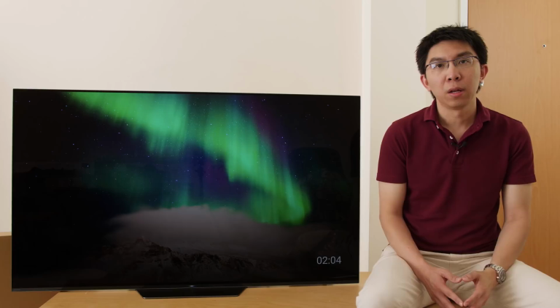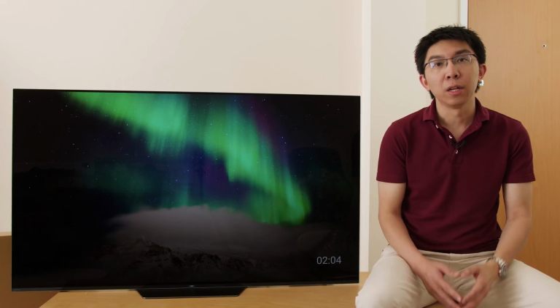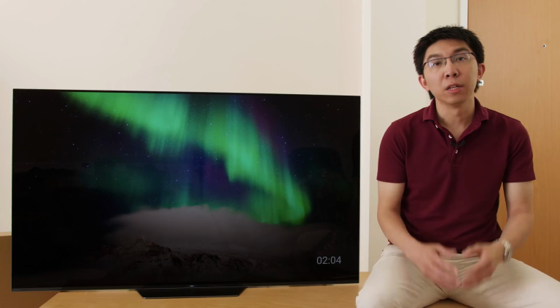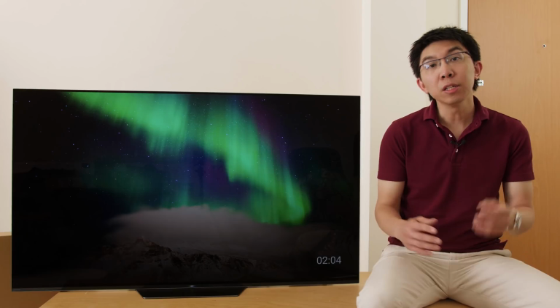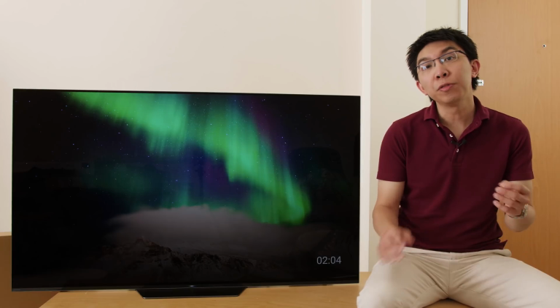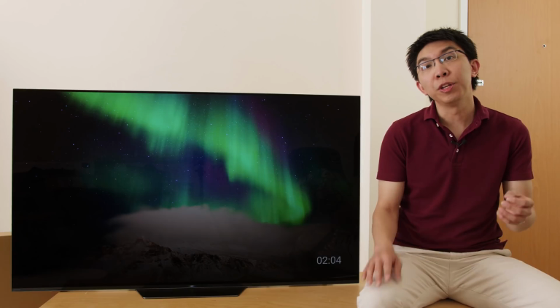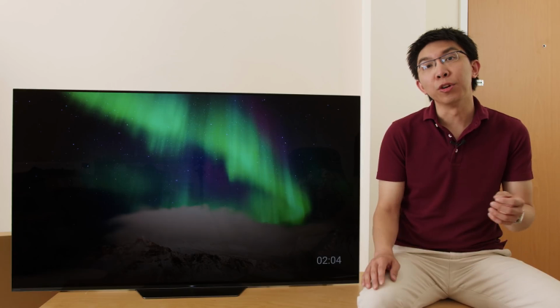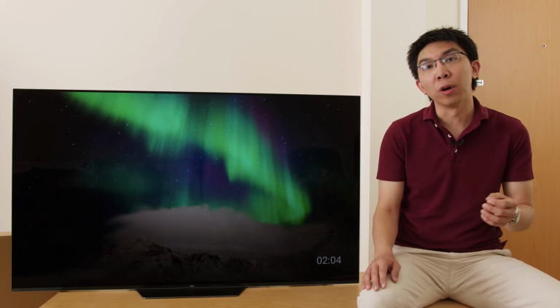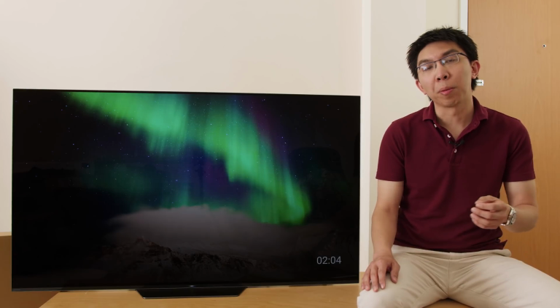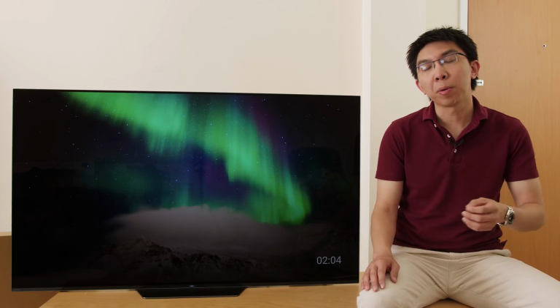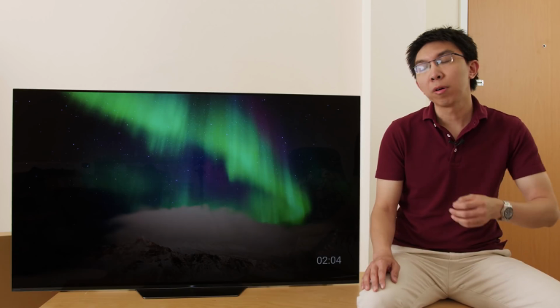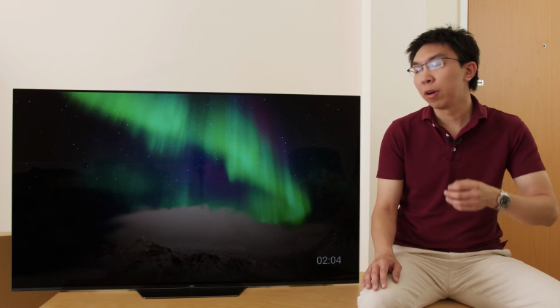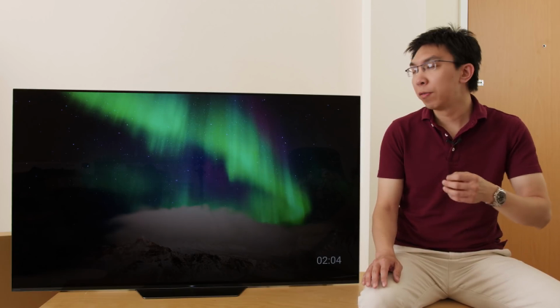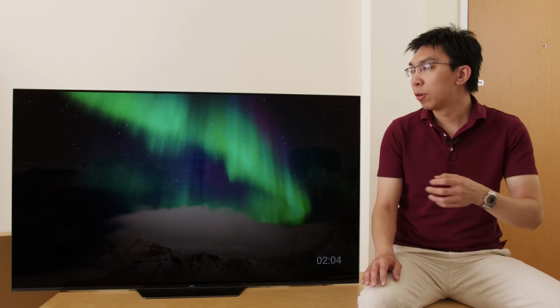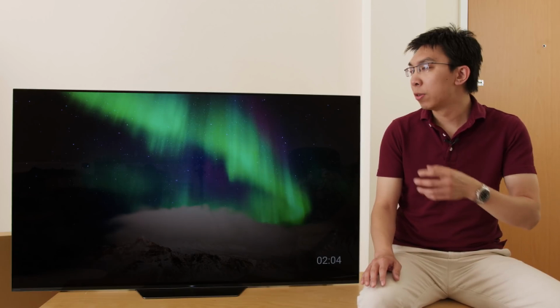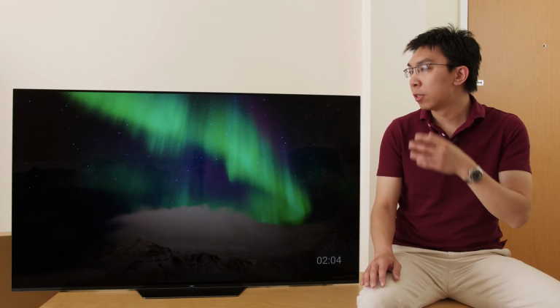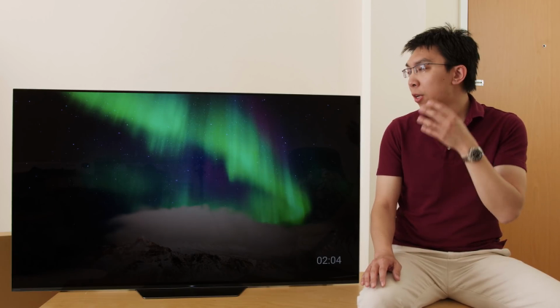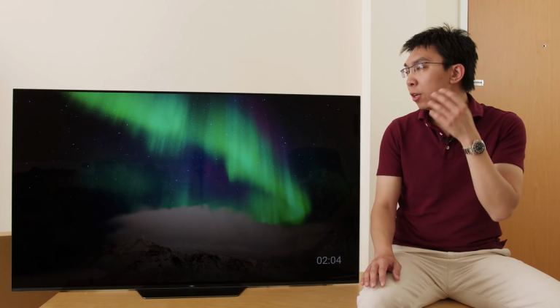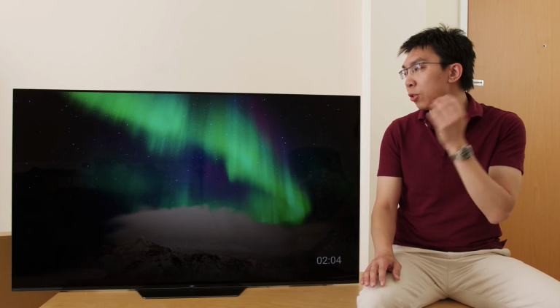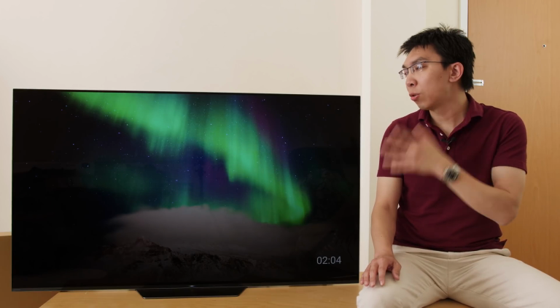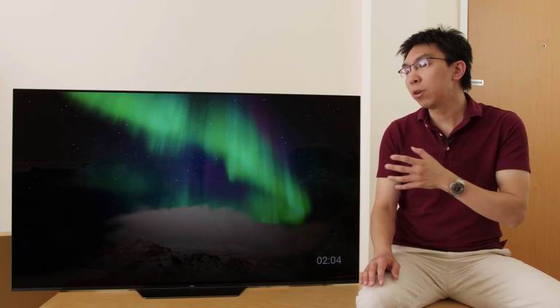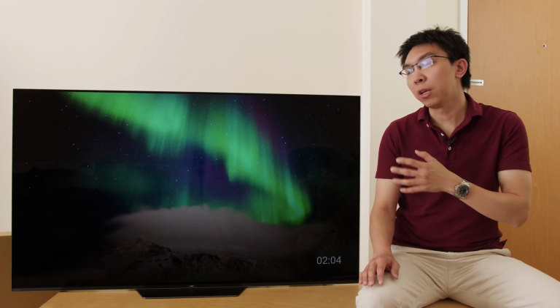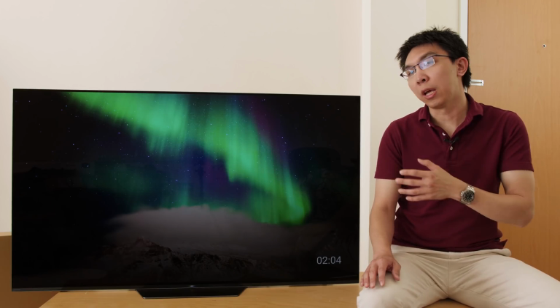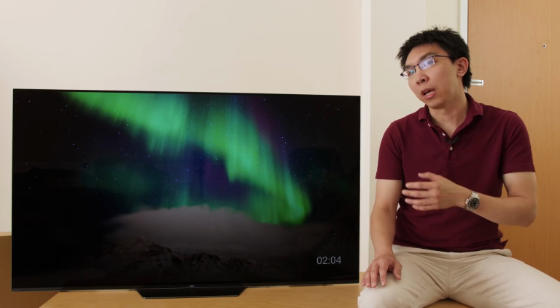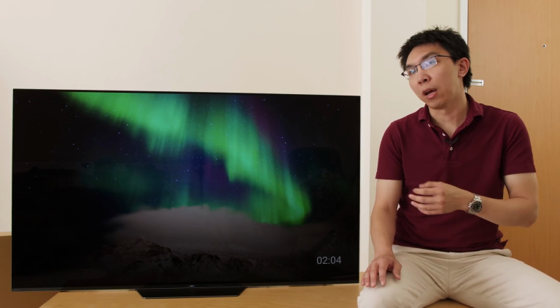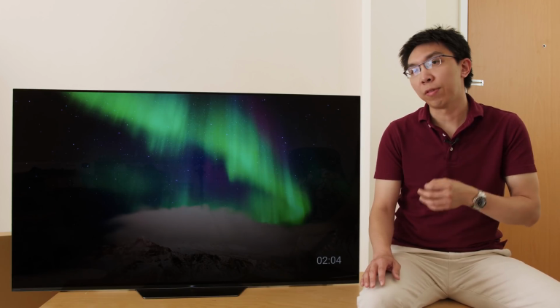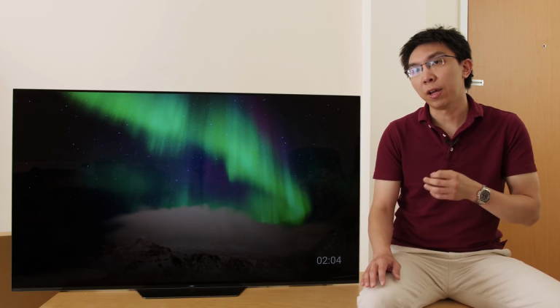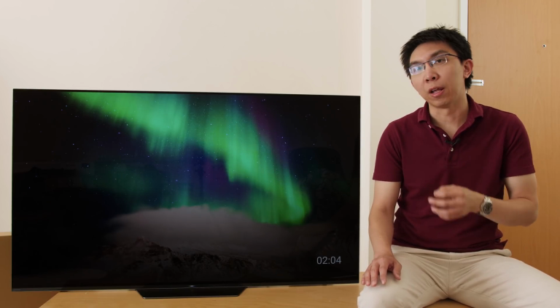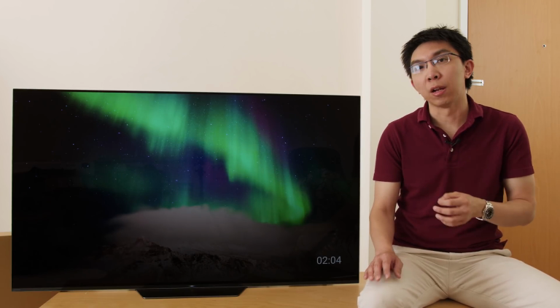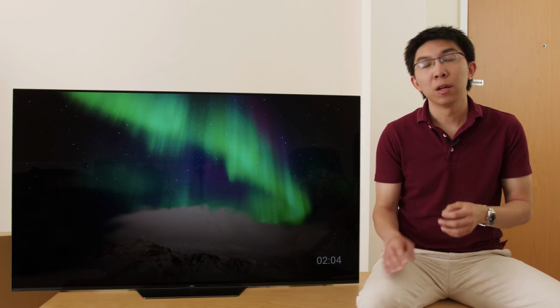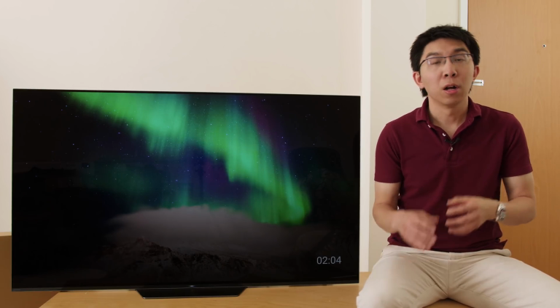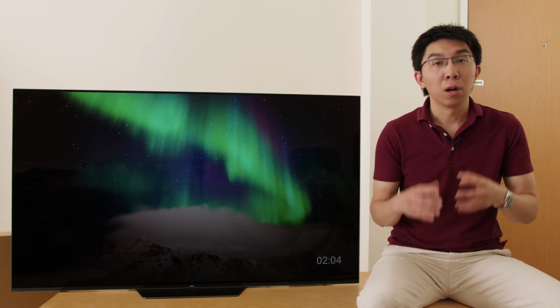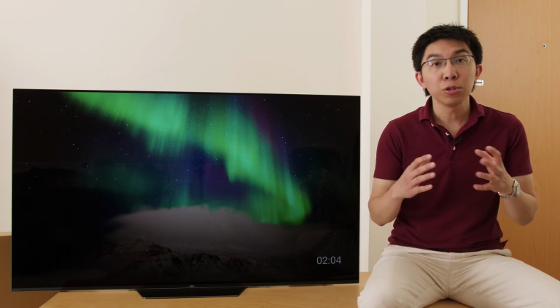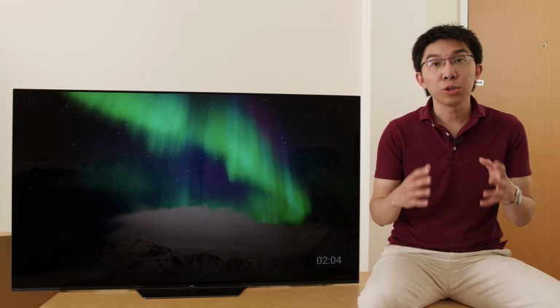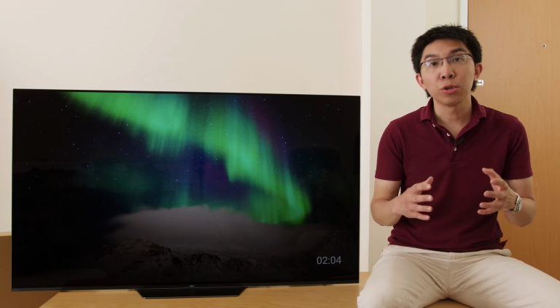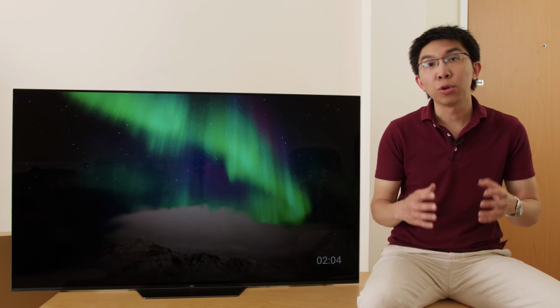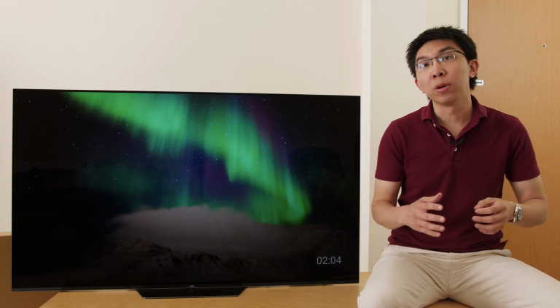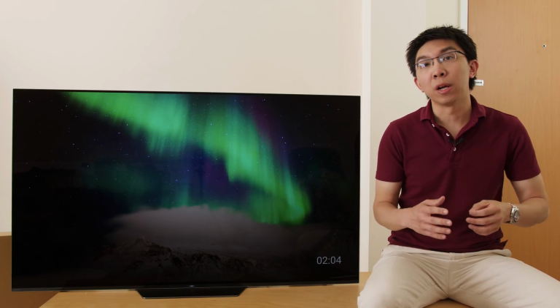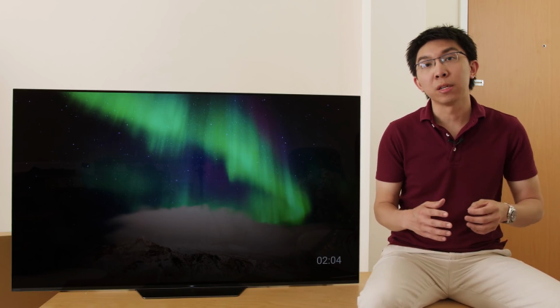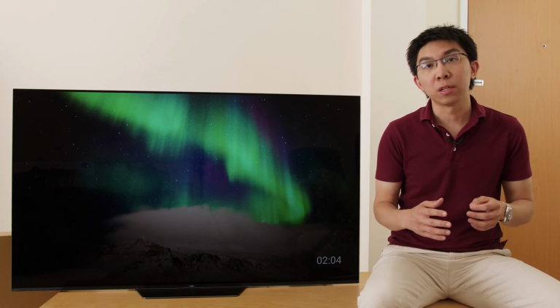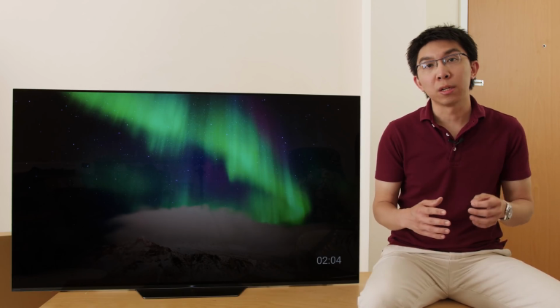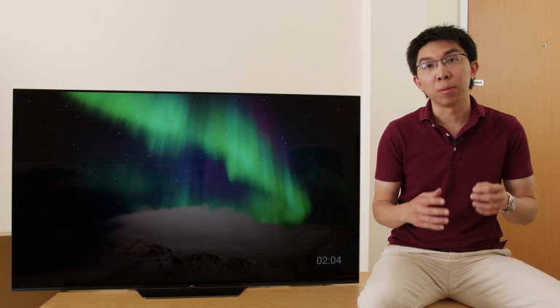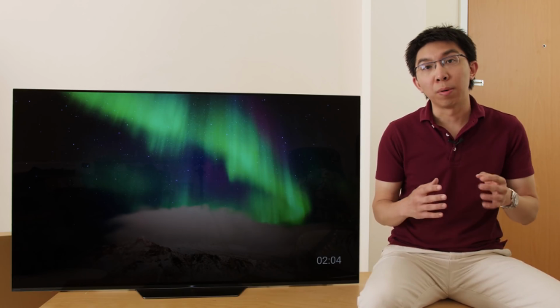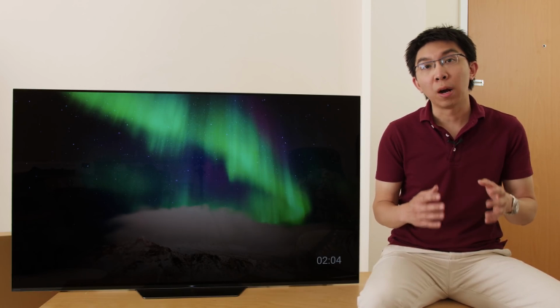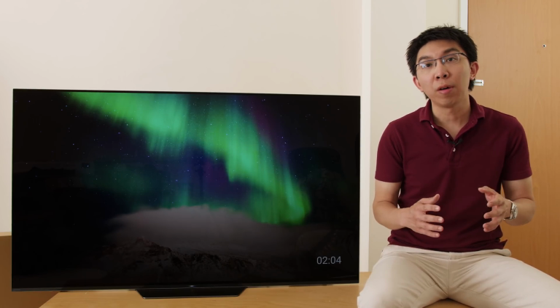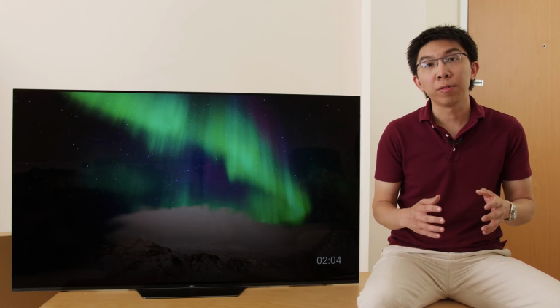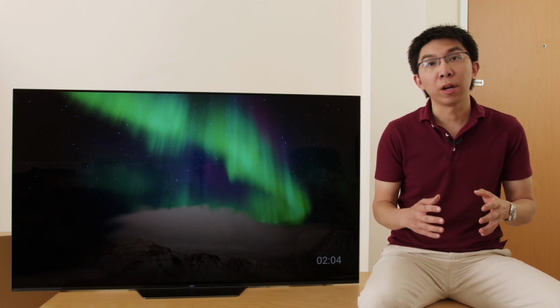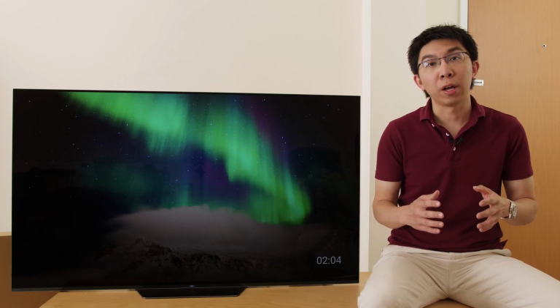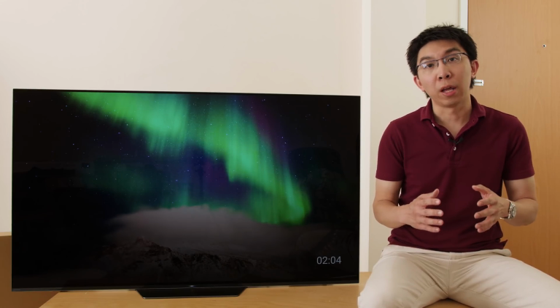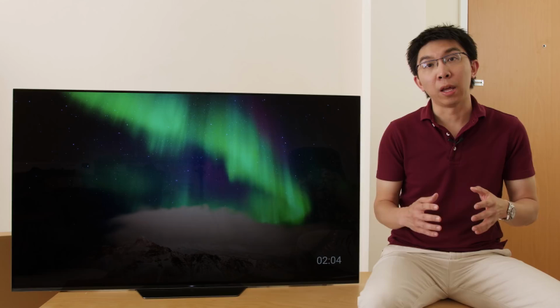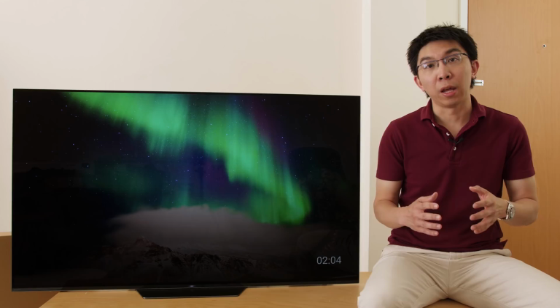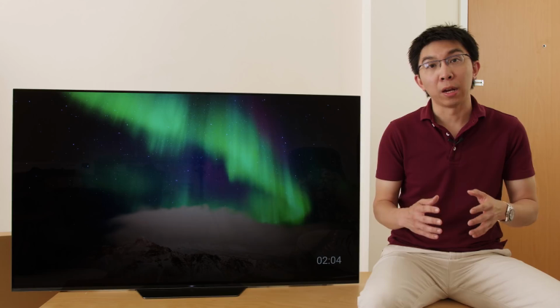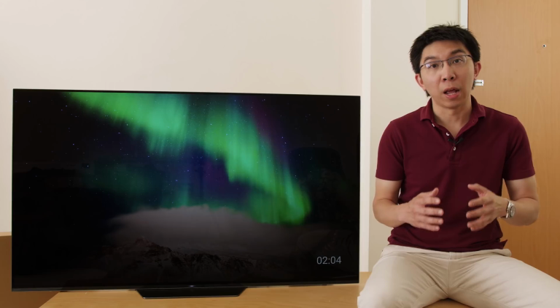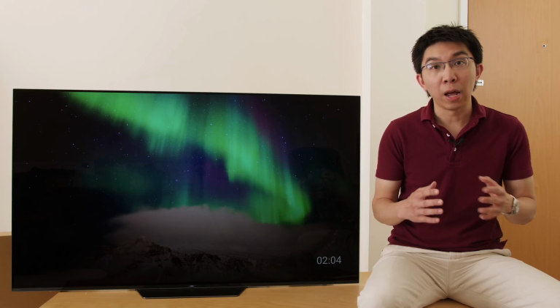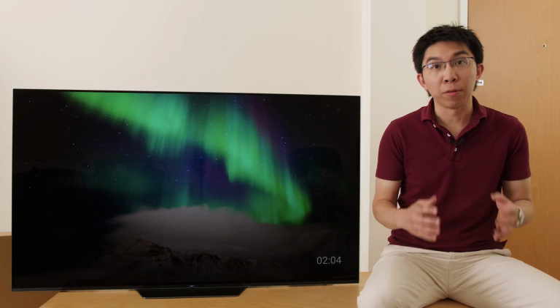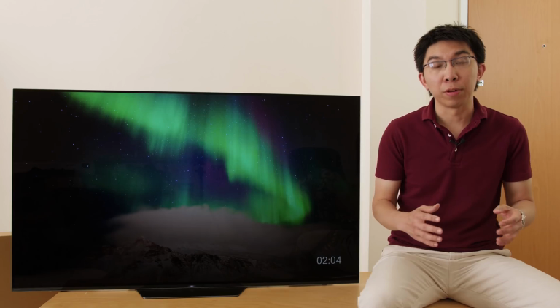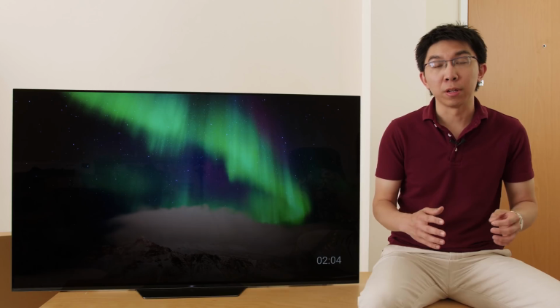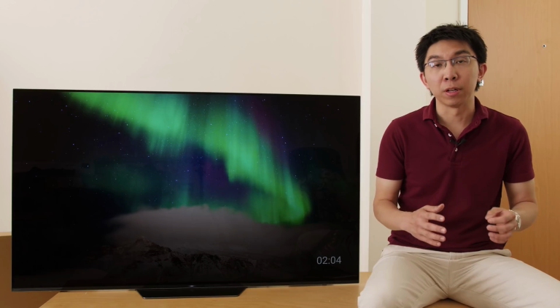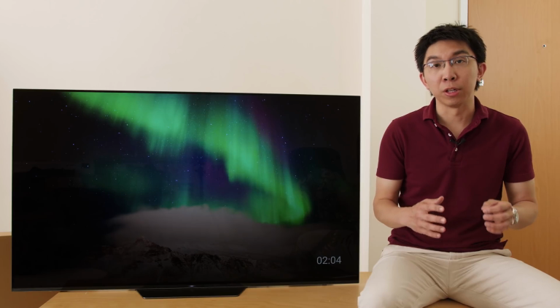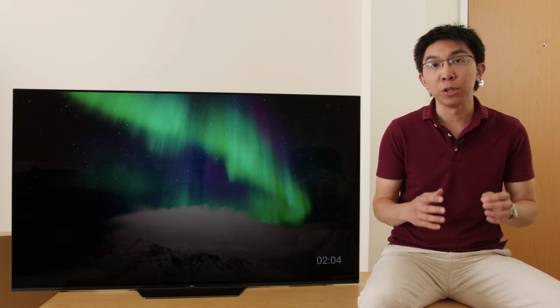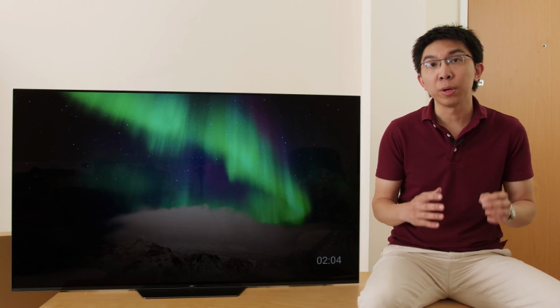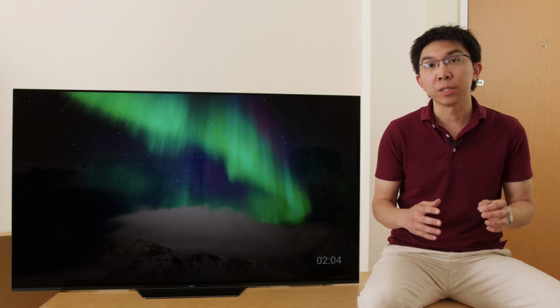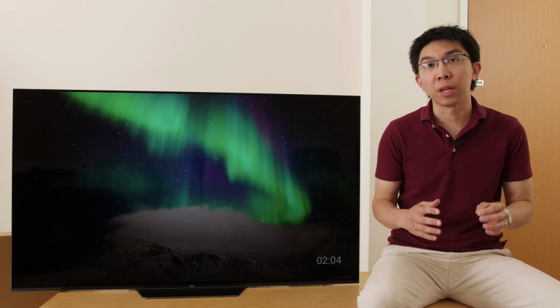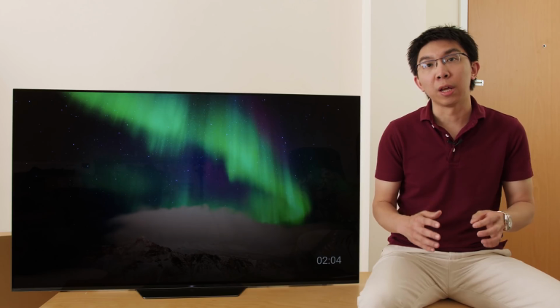In this video, I'm going to review the Sony AF8, also known as the Bravia A8F in the USA.